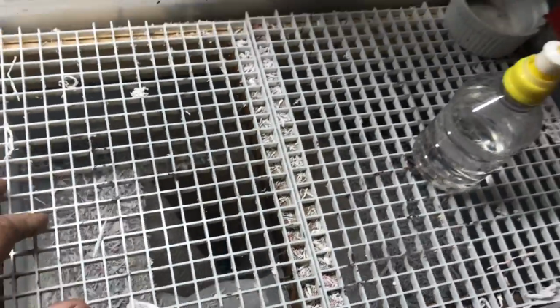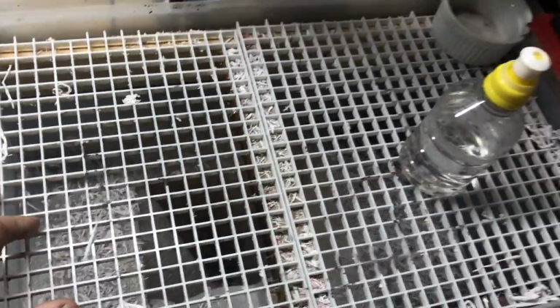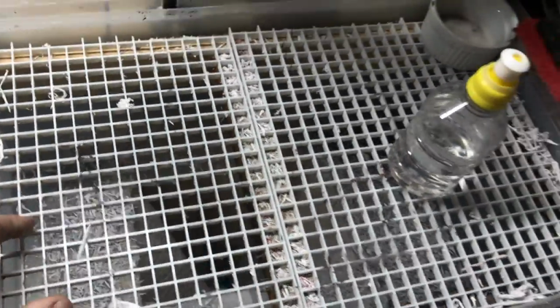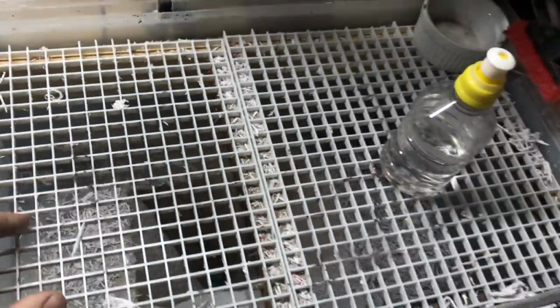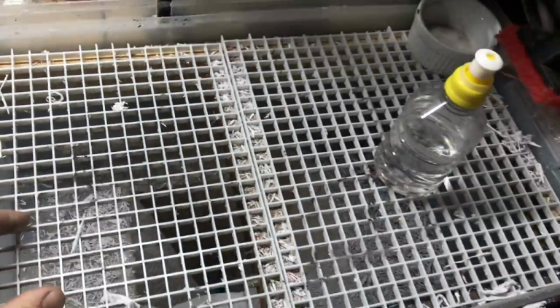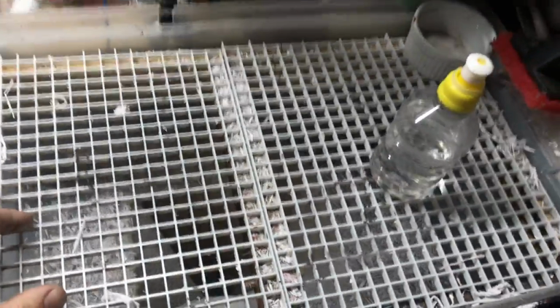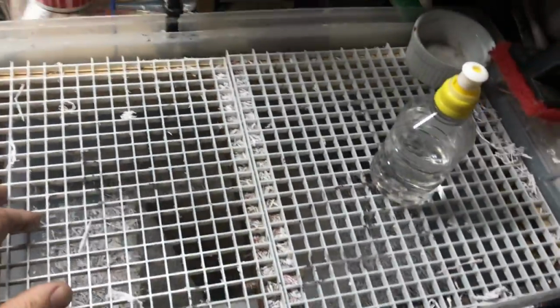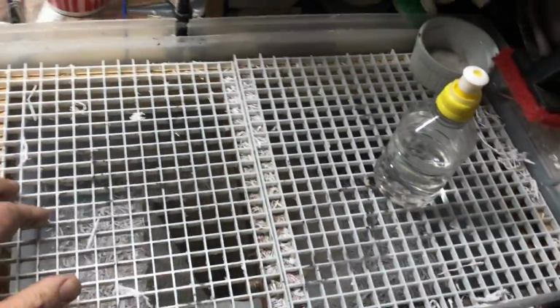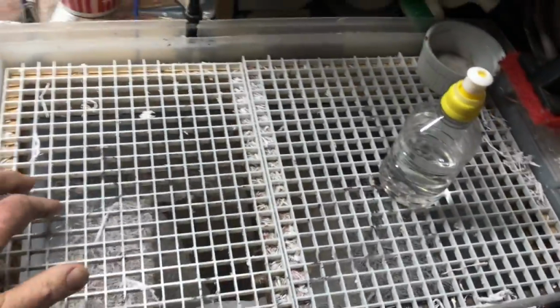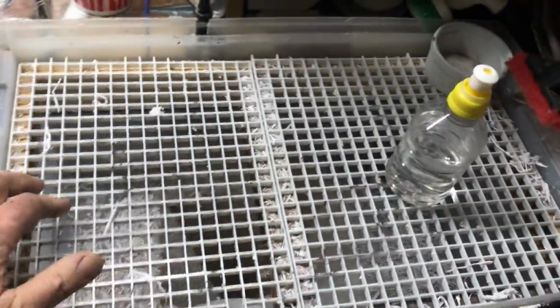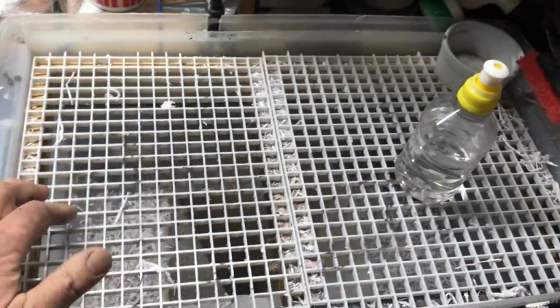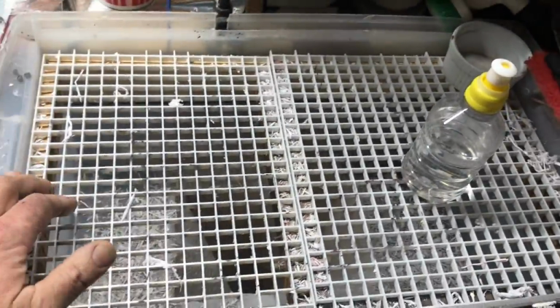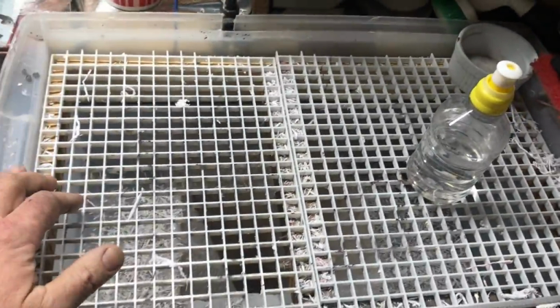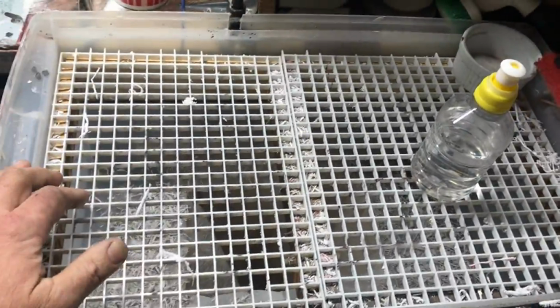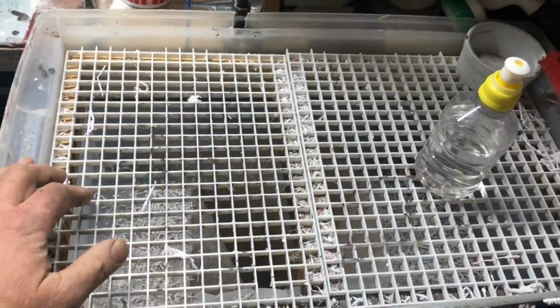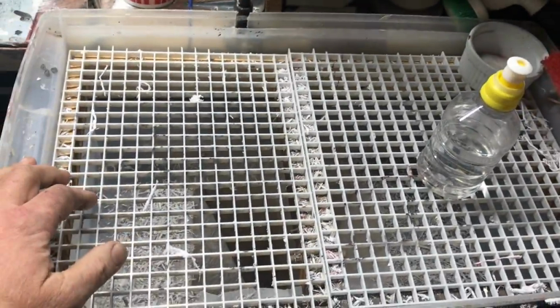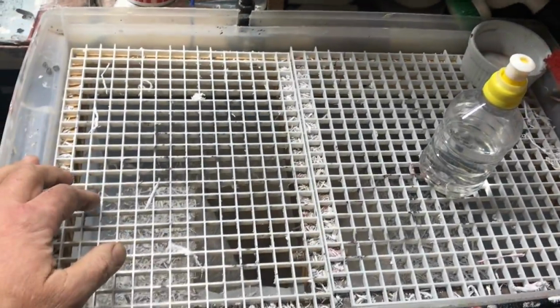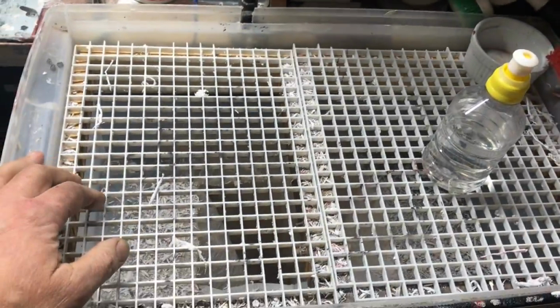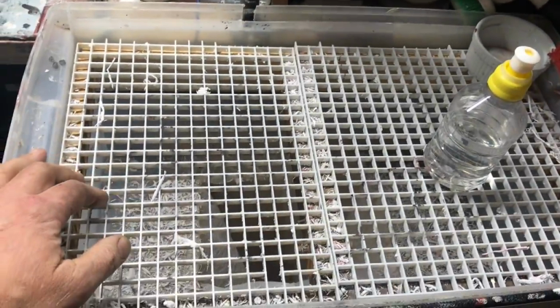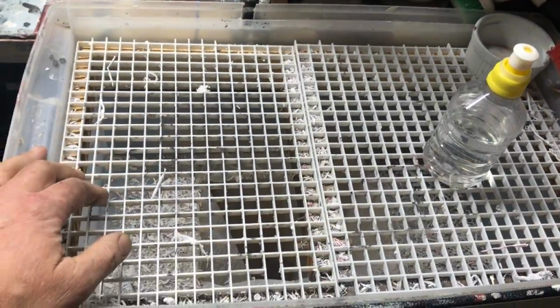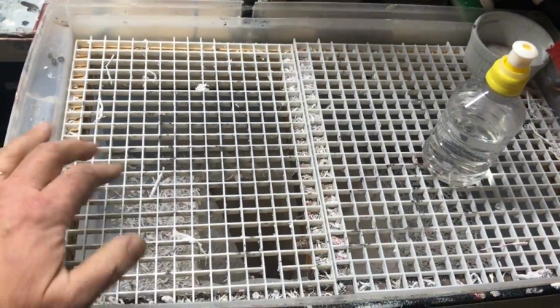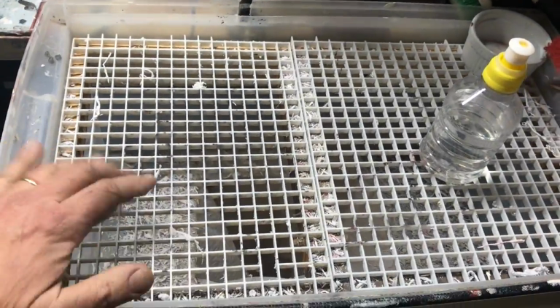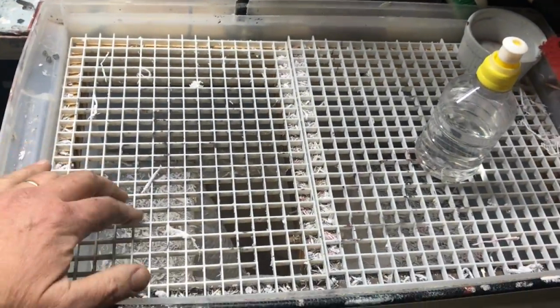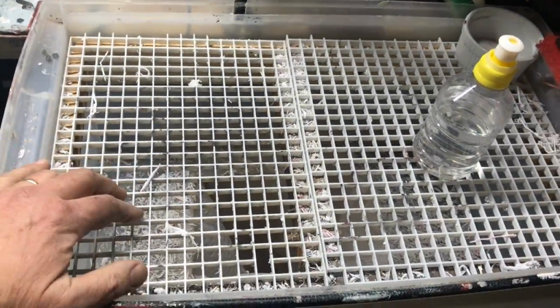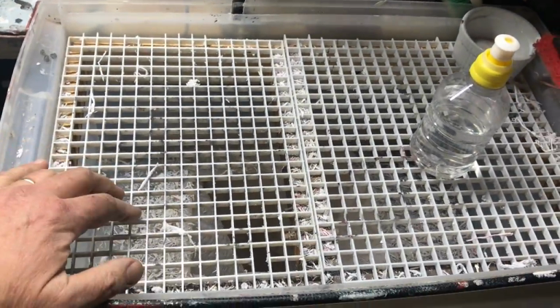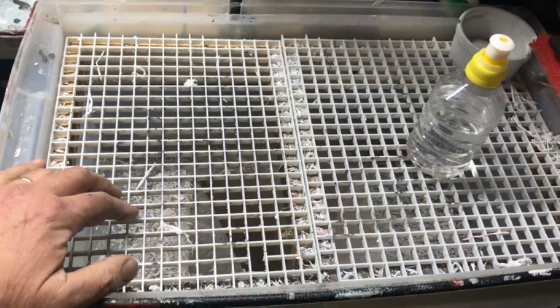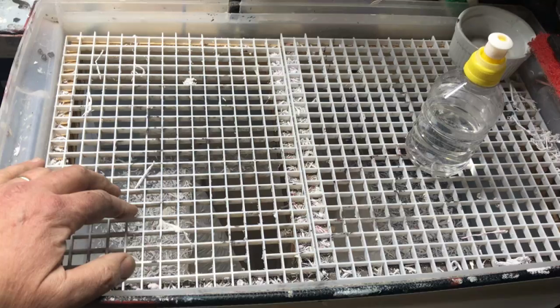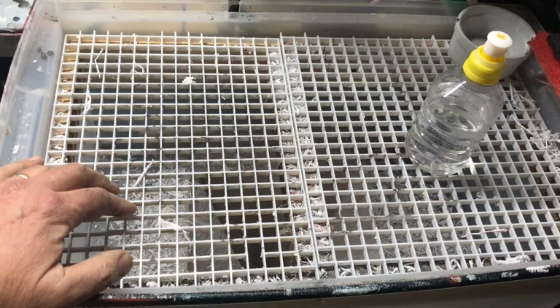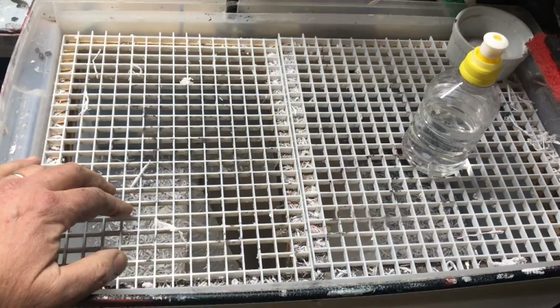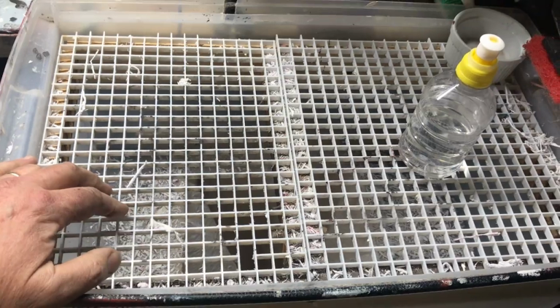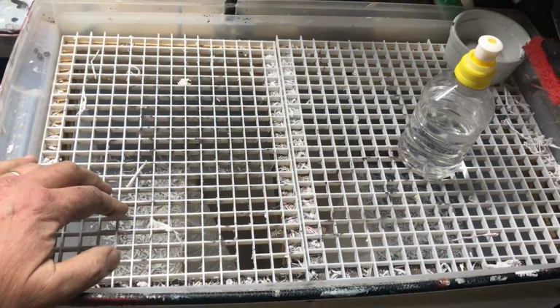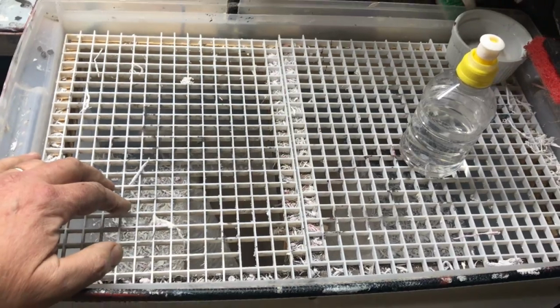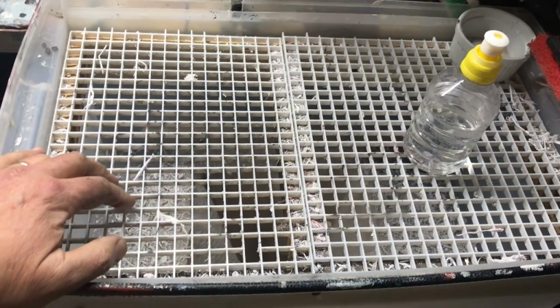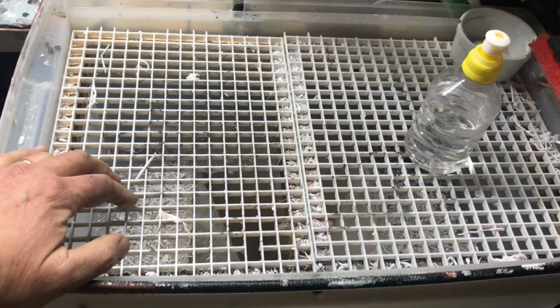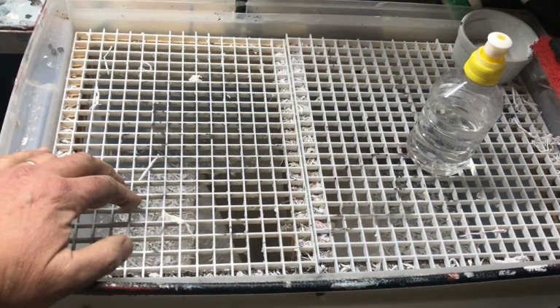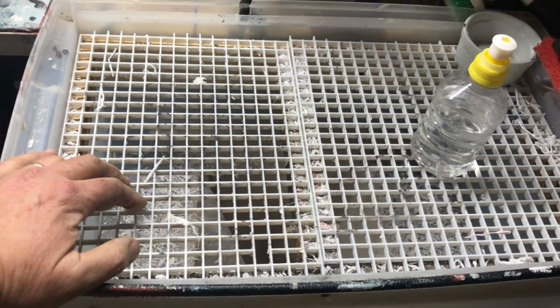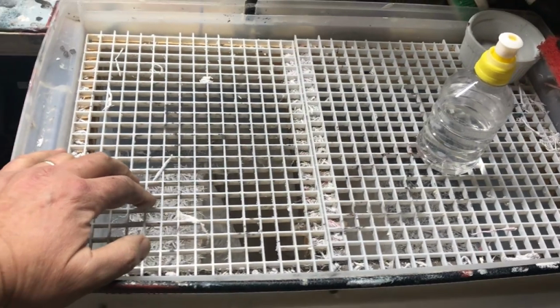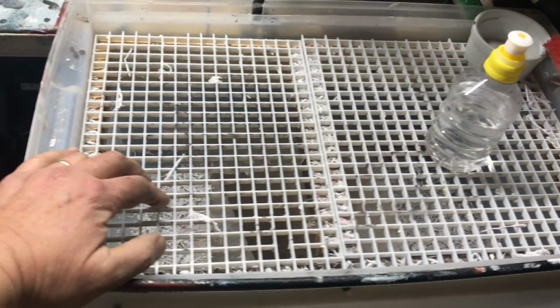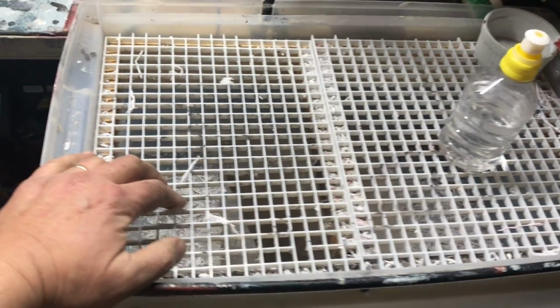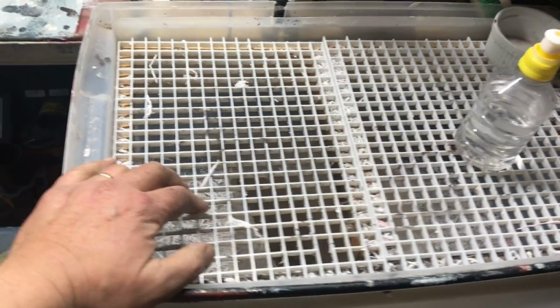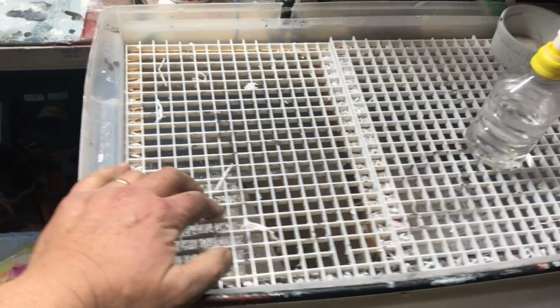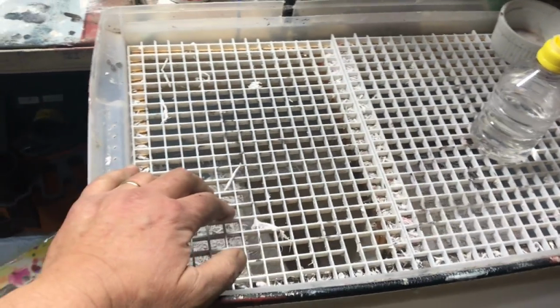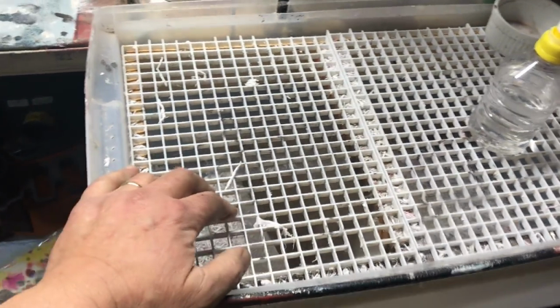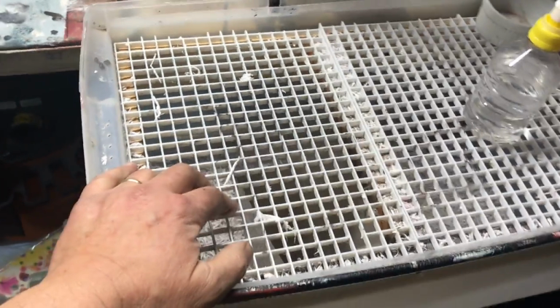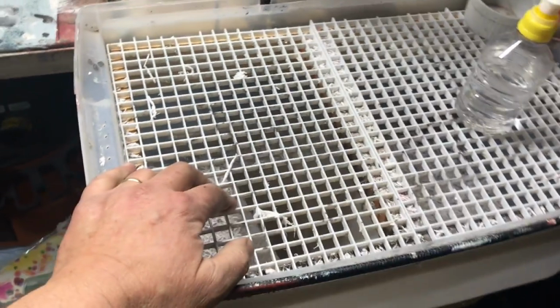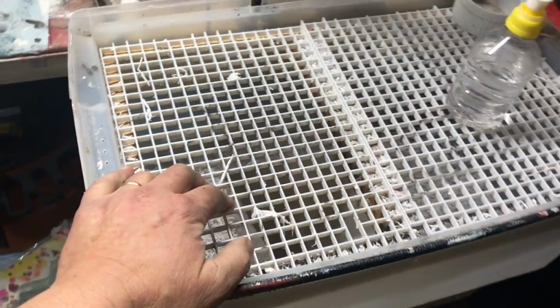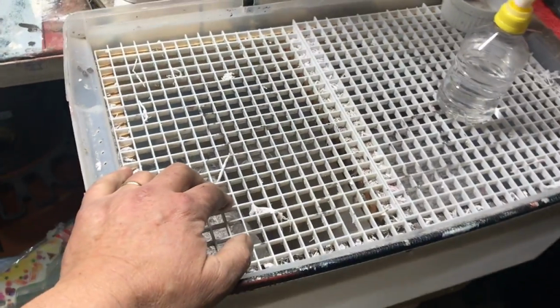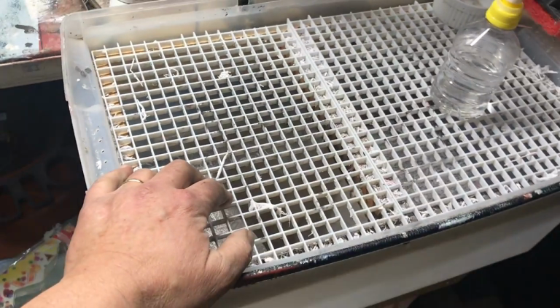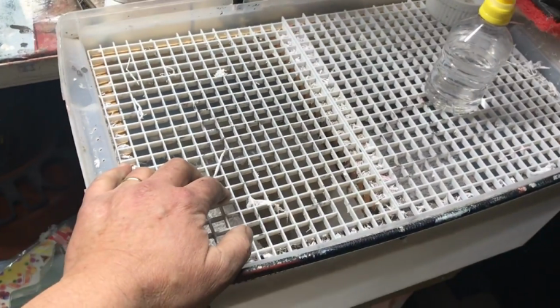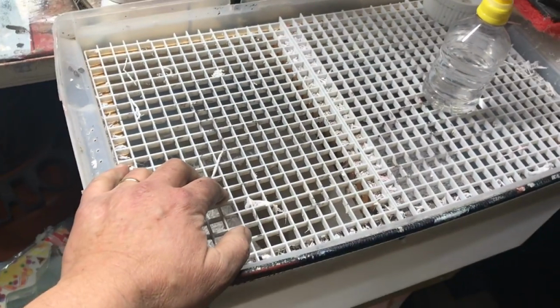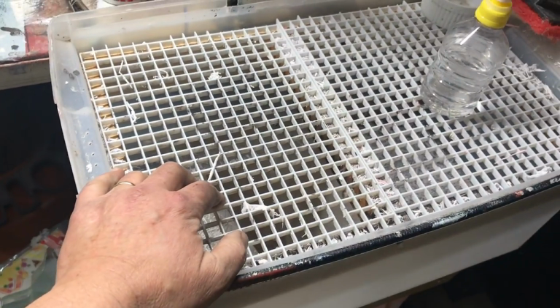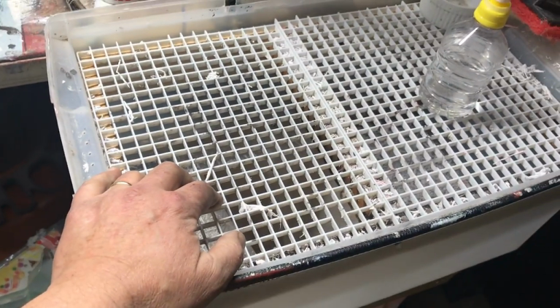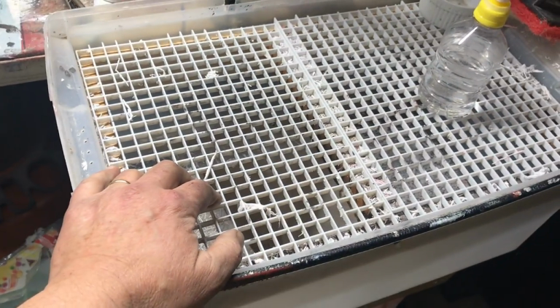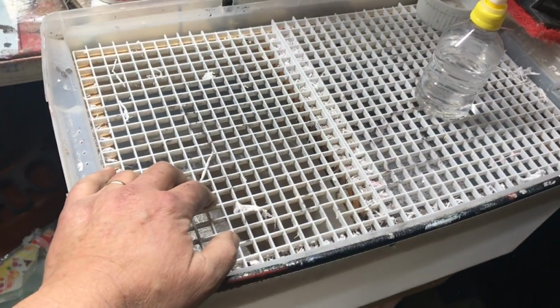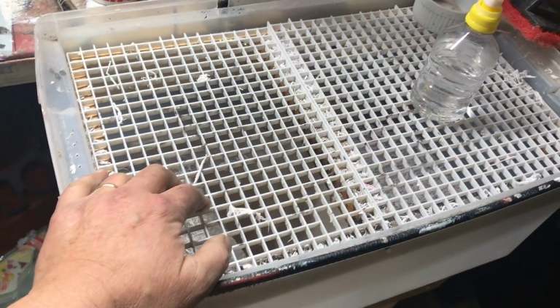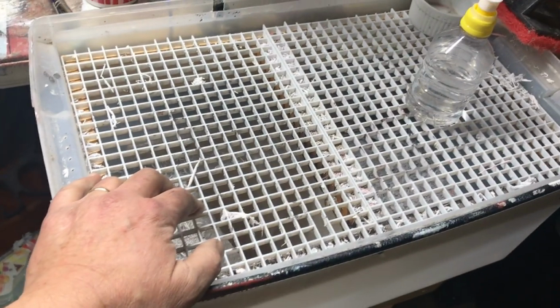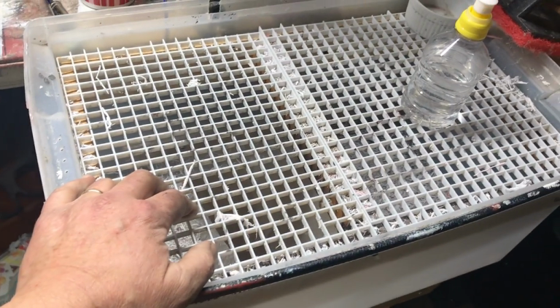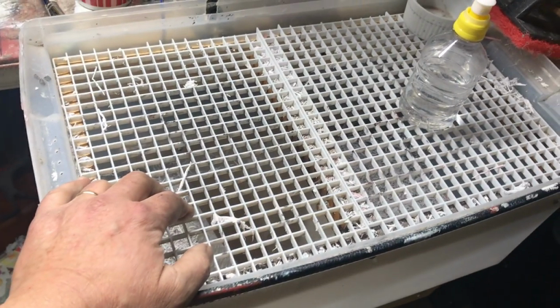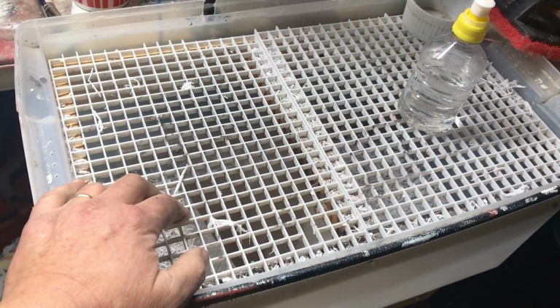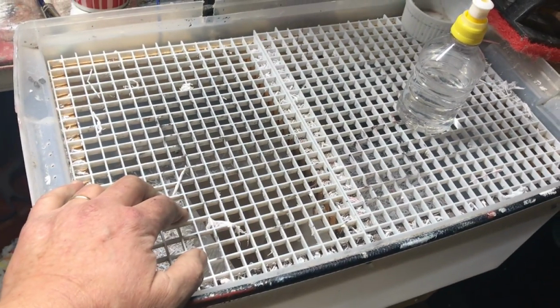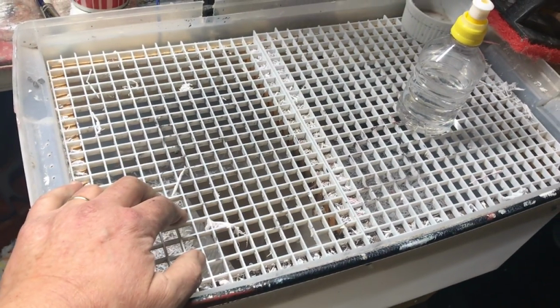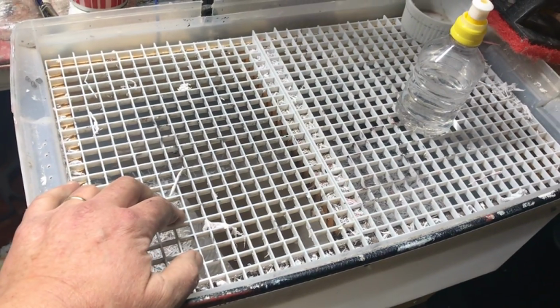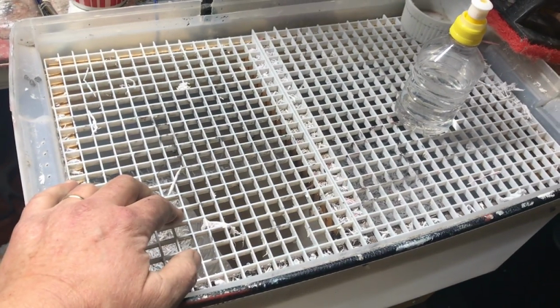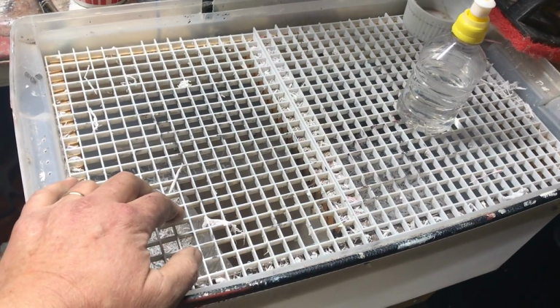It keeps everything nice and clean in the rest of the house — otherwise I was tracking that paper all over the house.